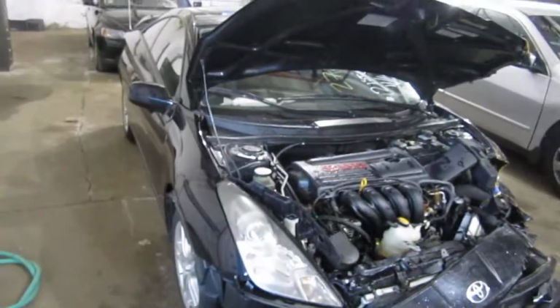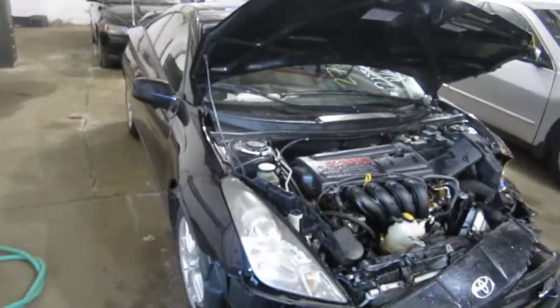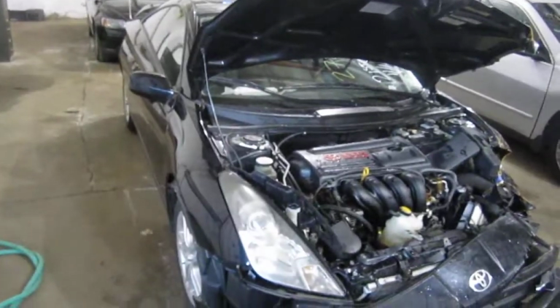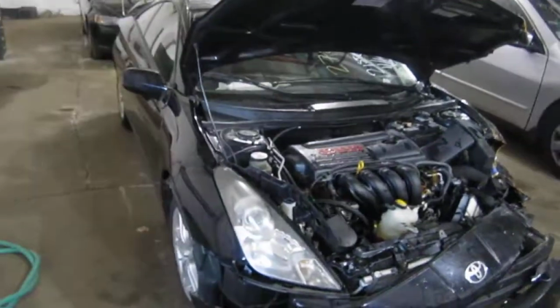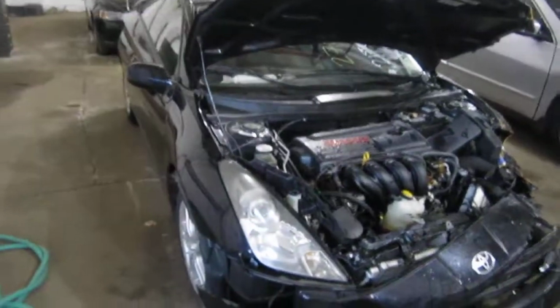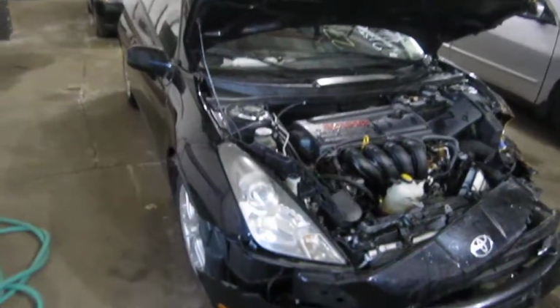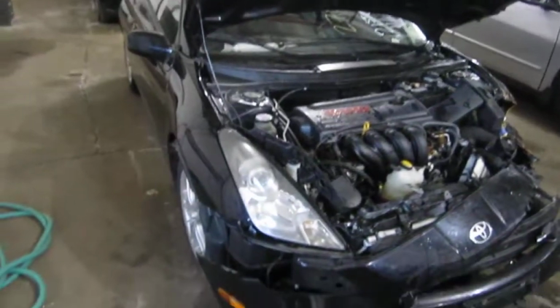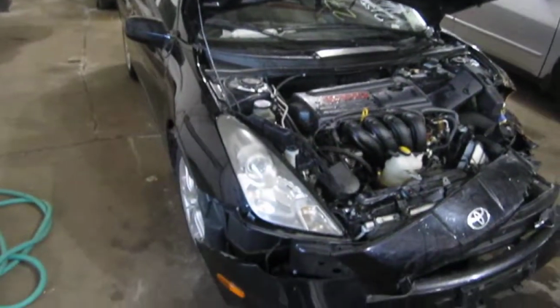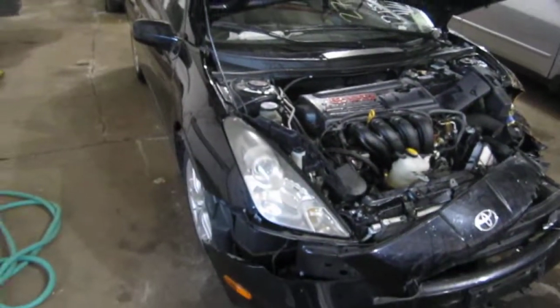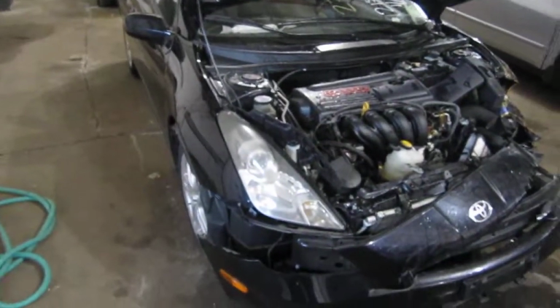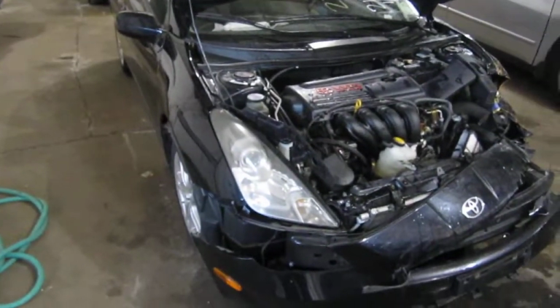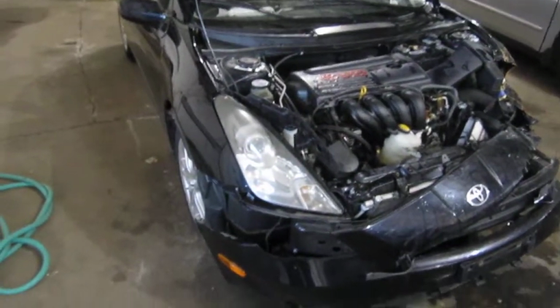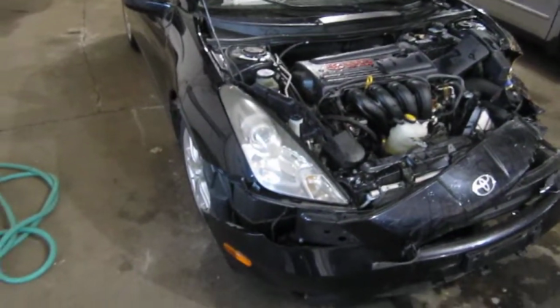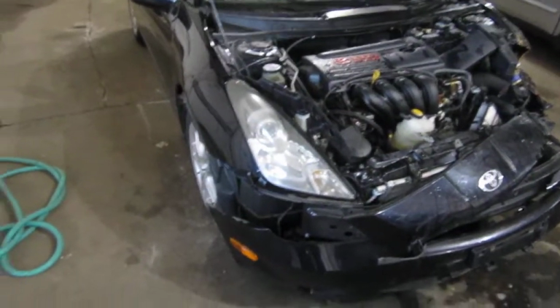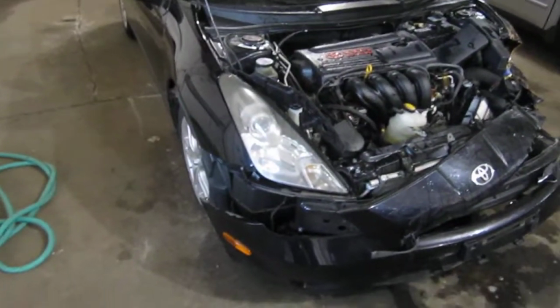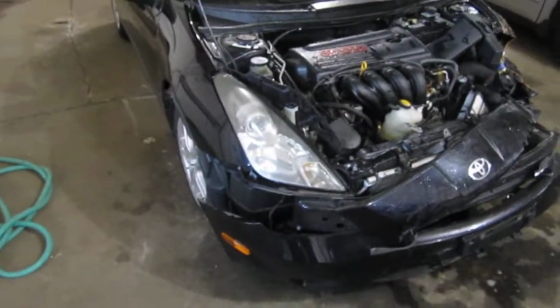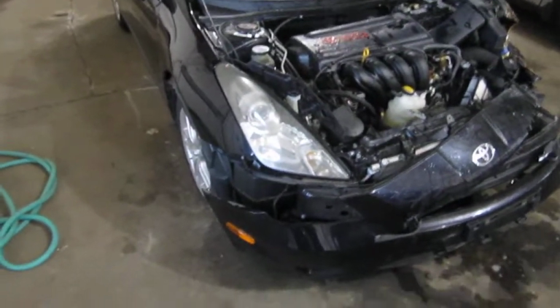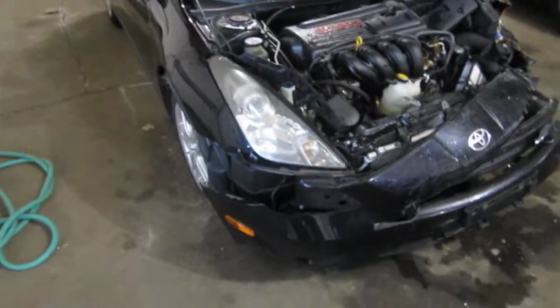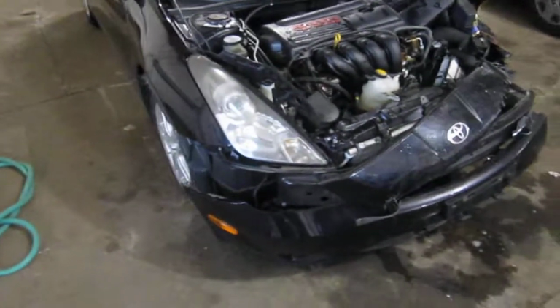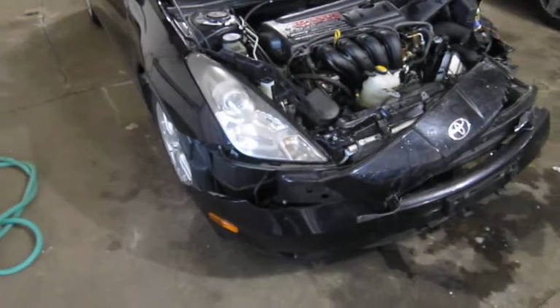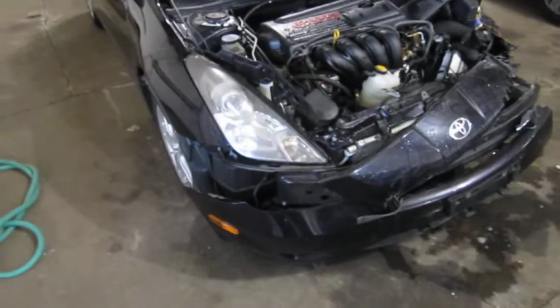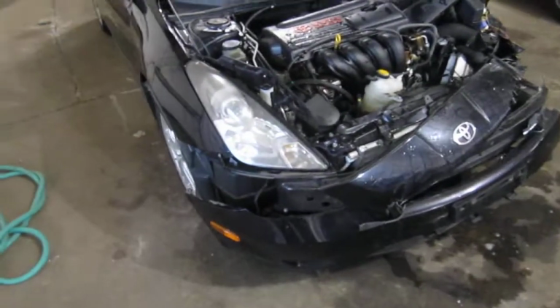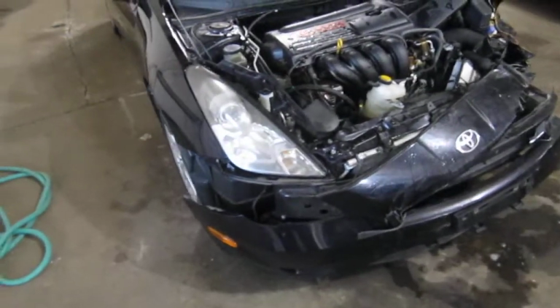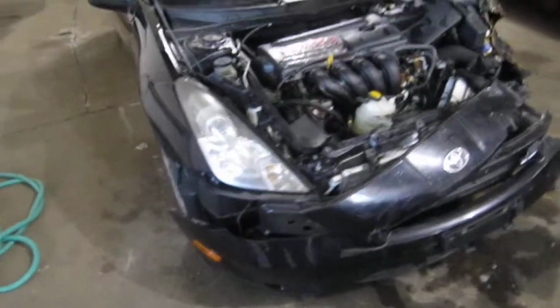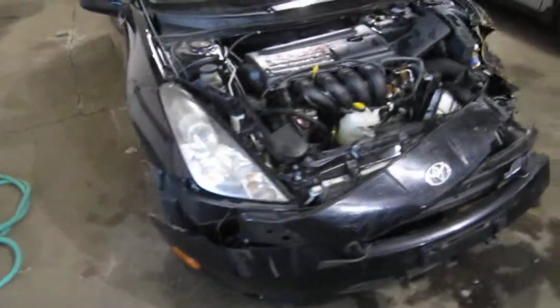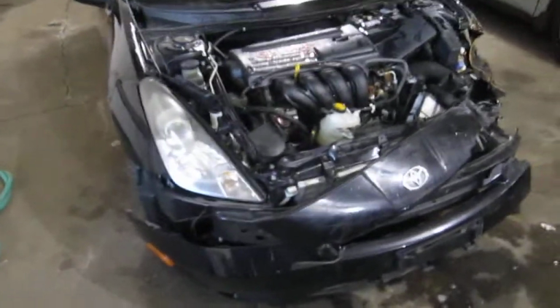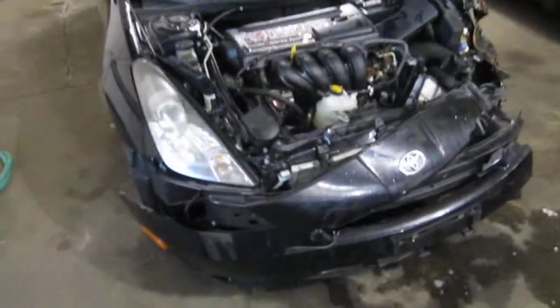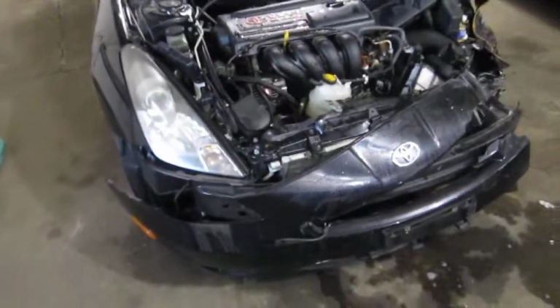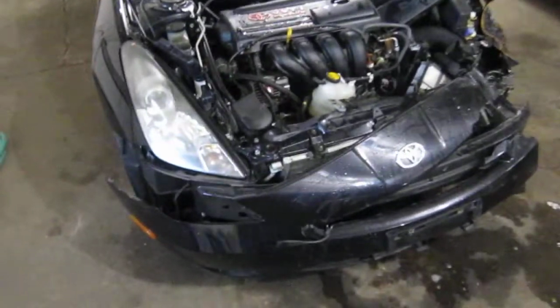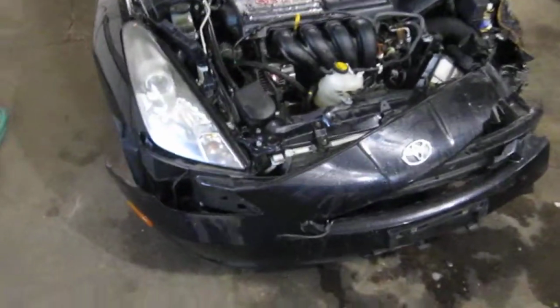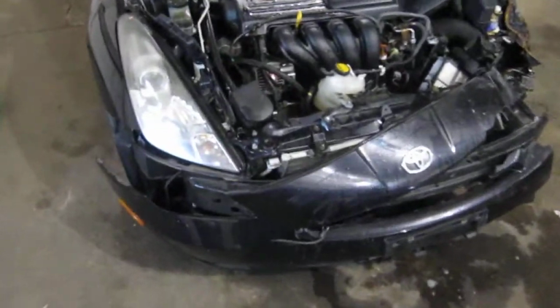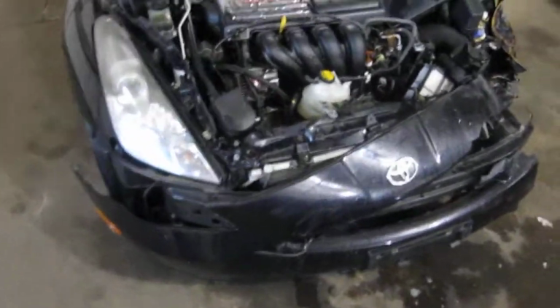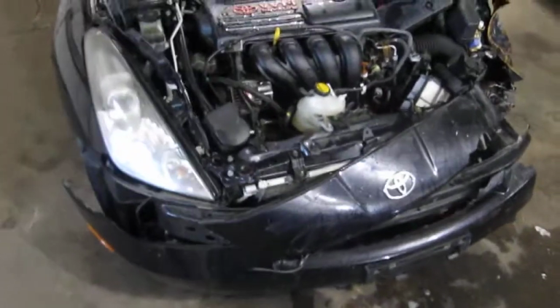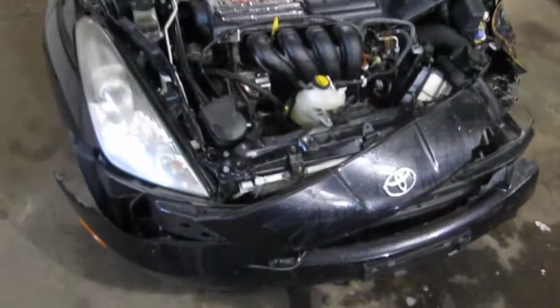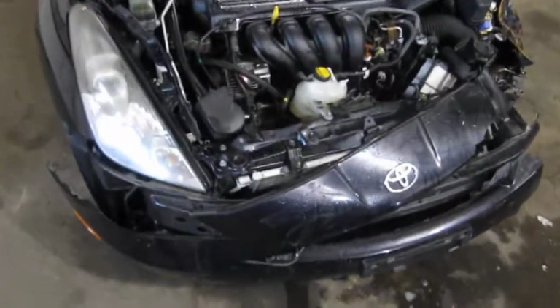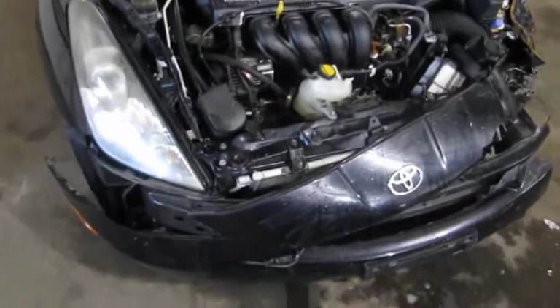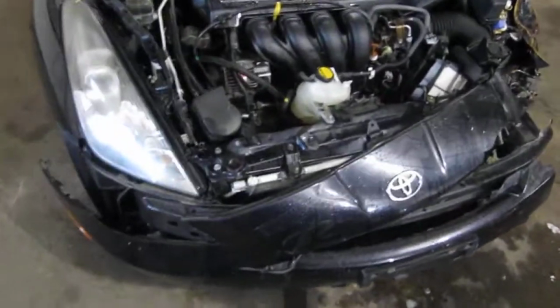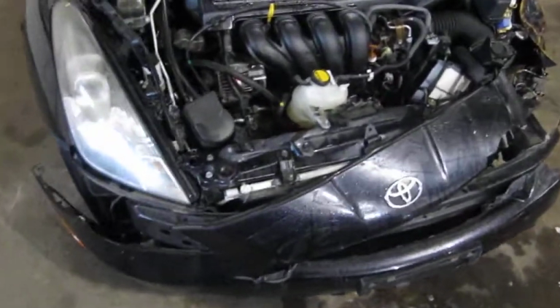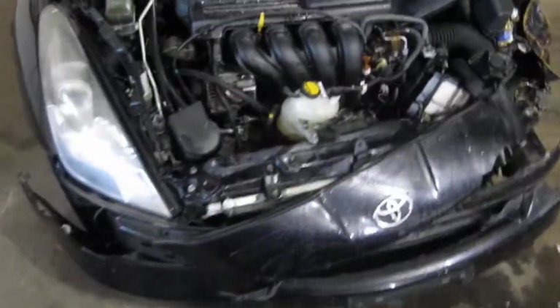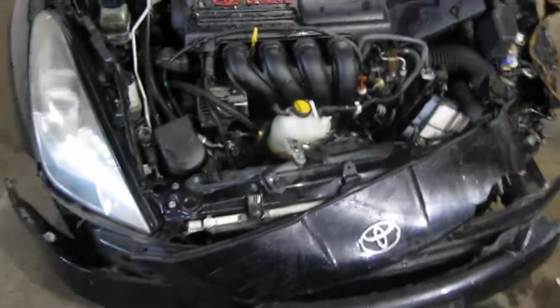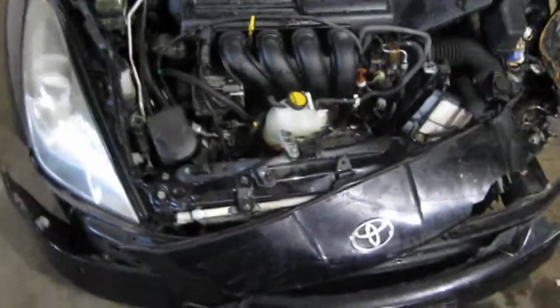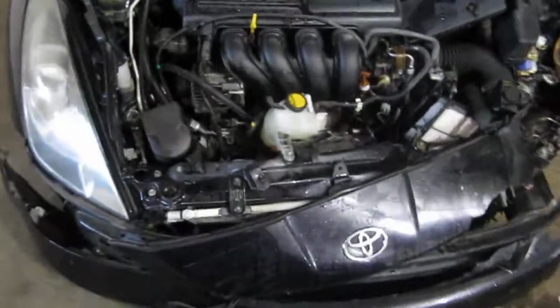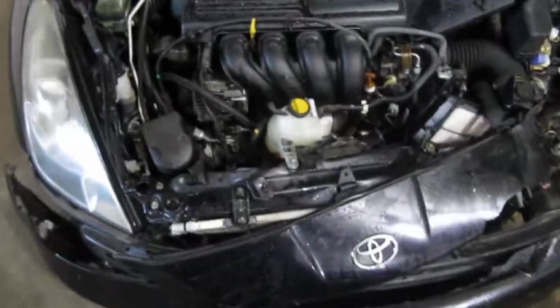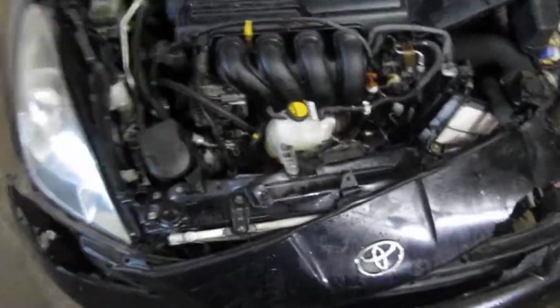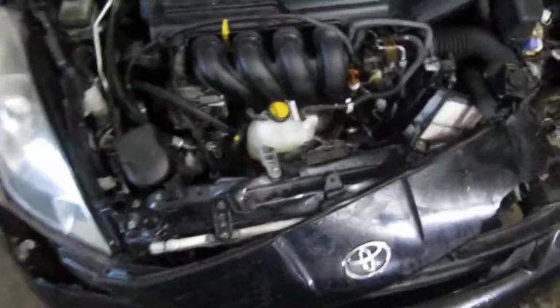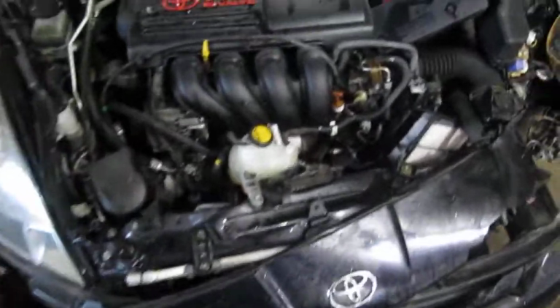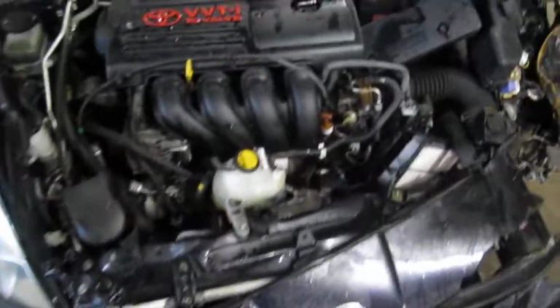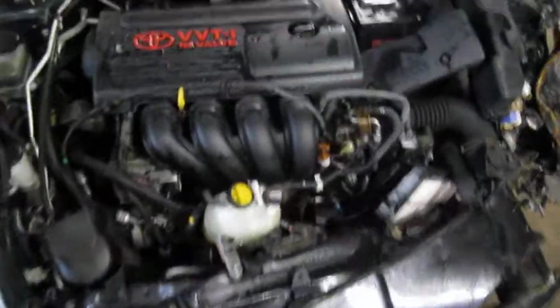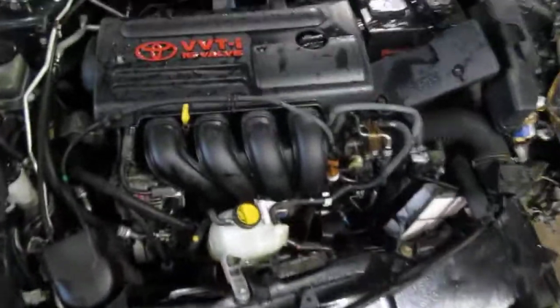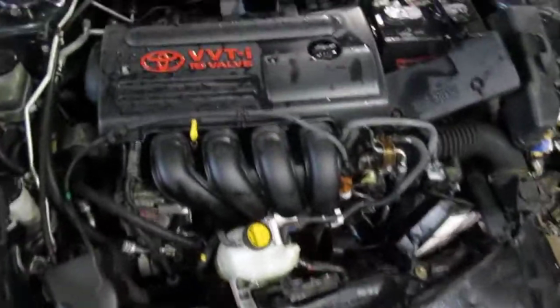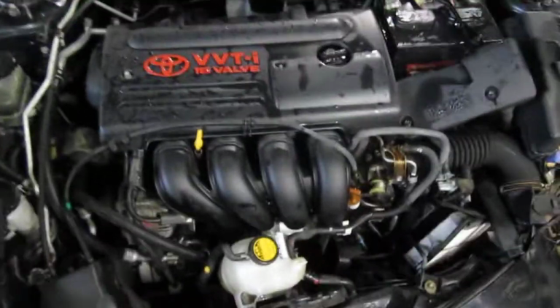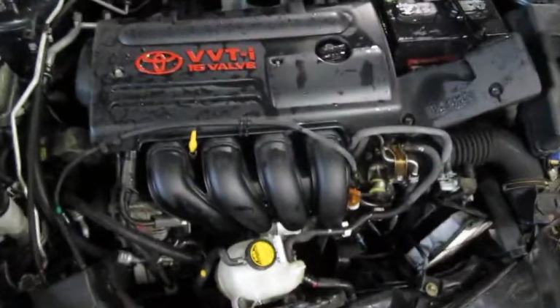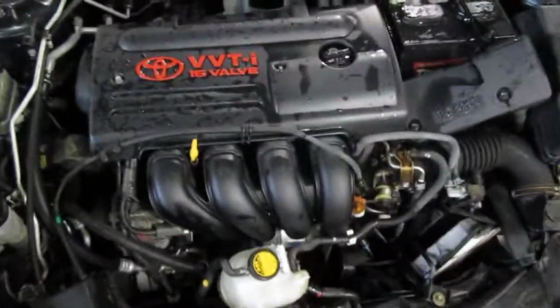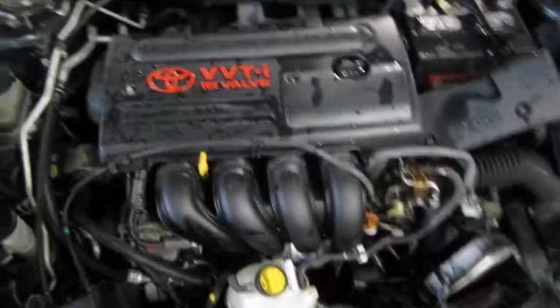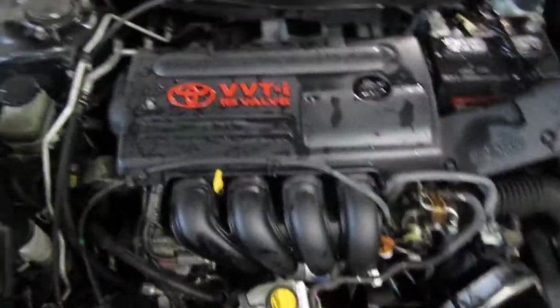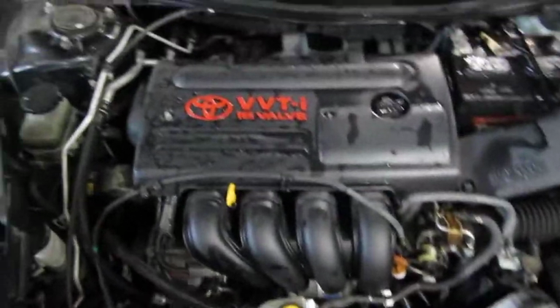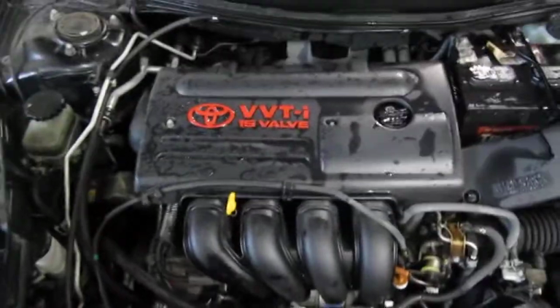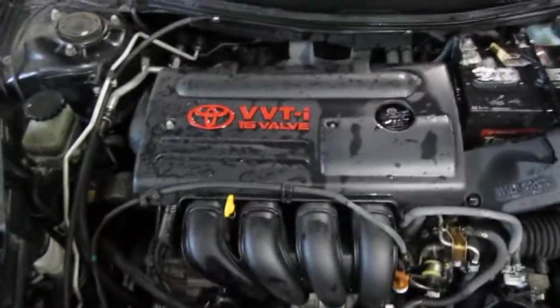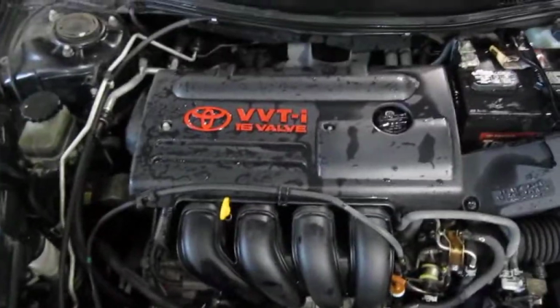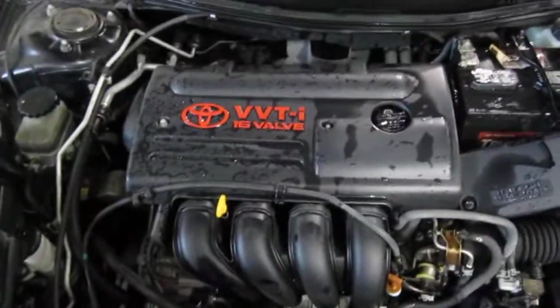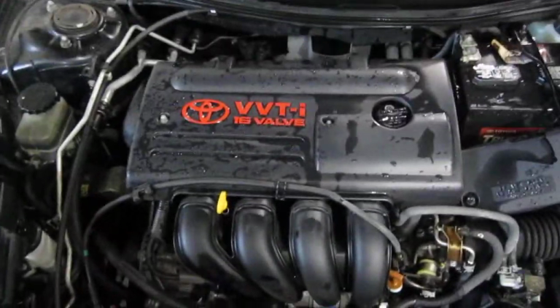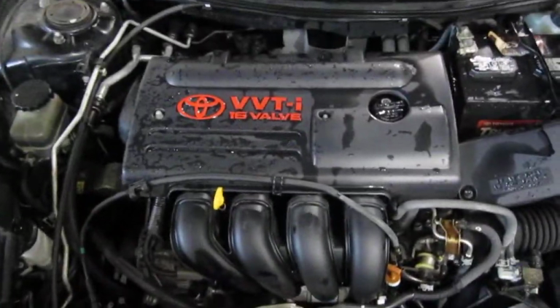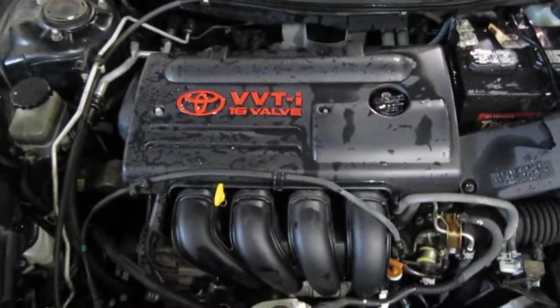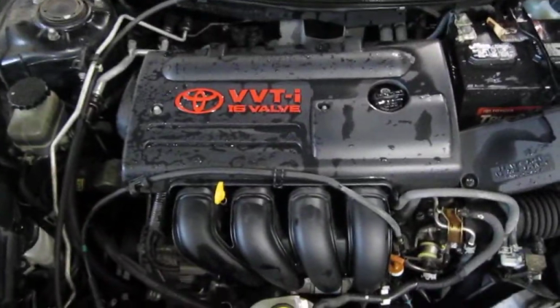Good morning and welcome to Tom's Foreign Auto Parts video portion of our inventory. Here we have a 2003 Toyota Celica — this is a GT model.